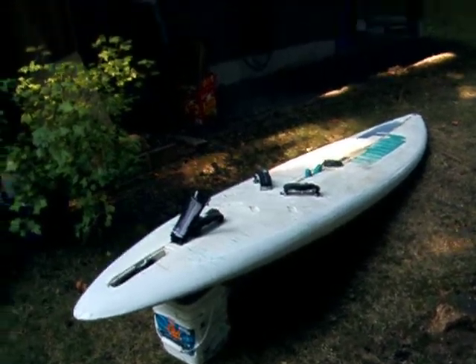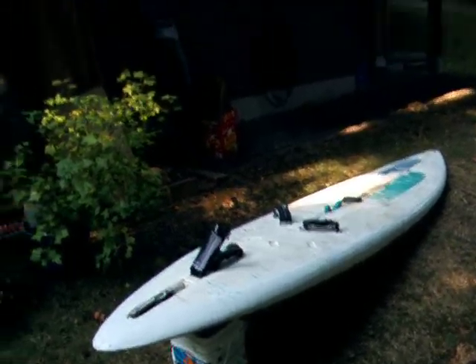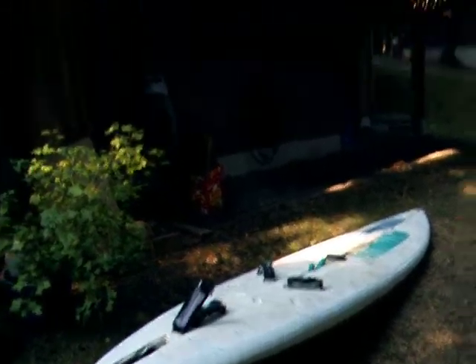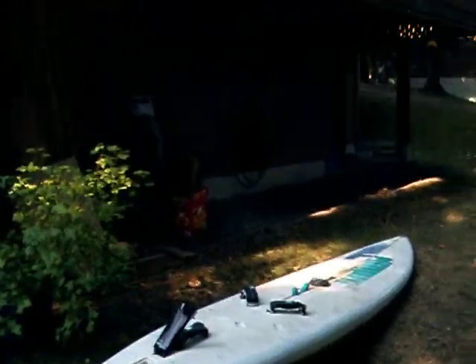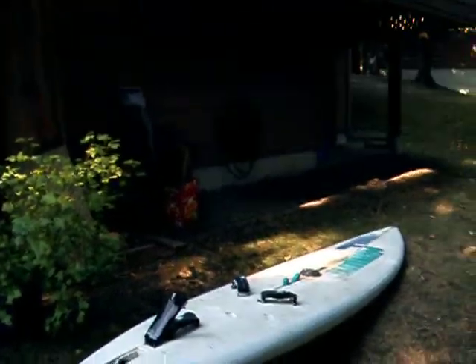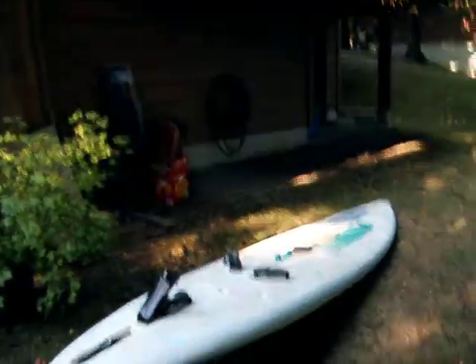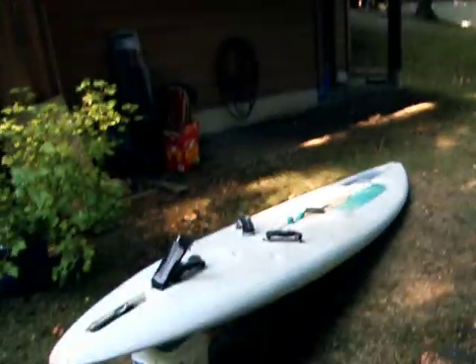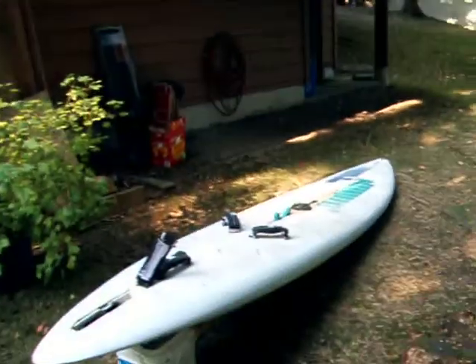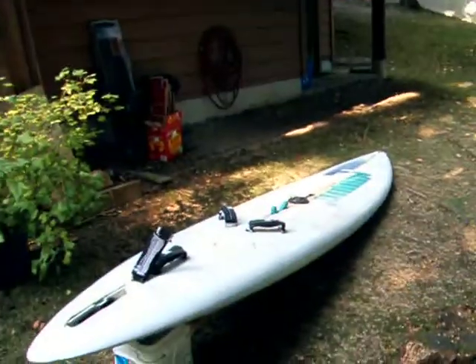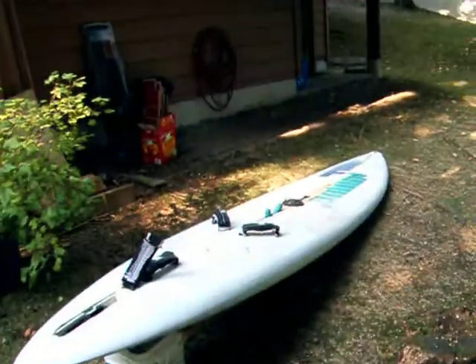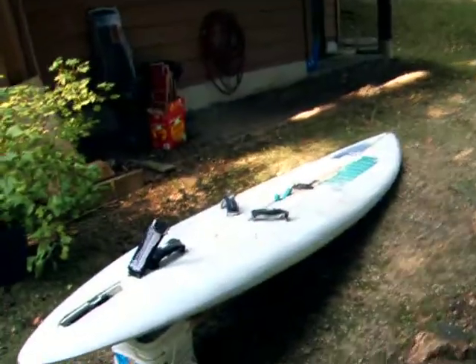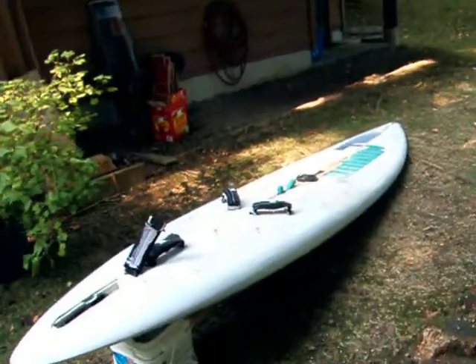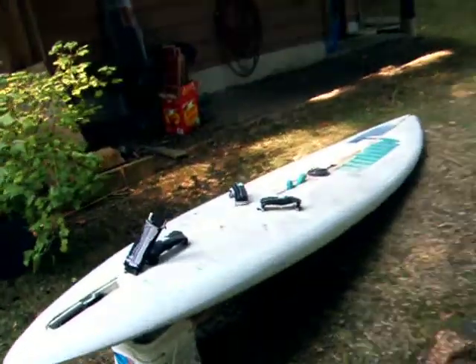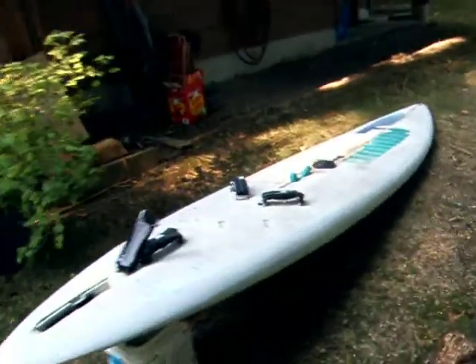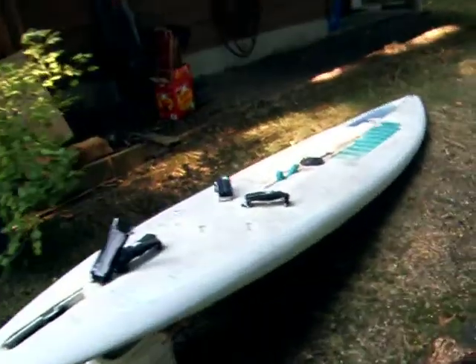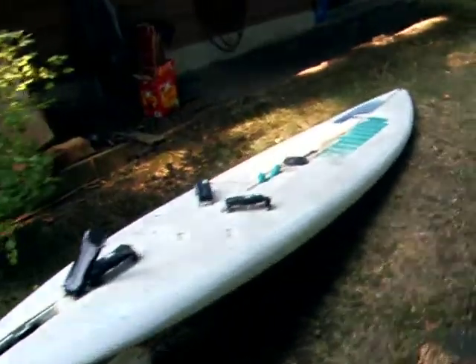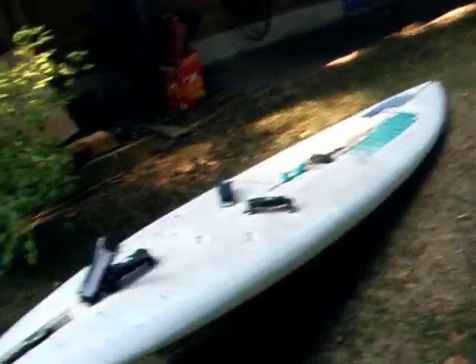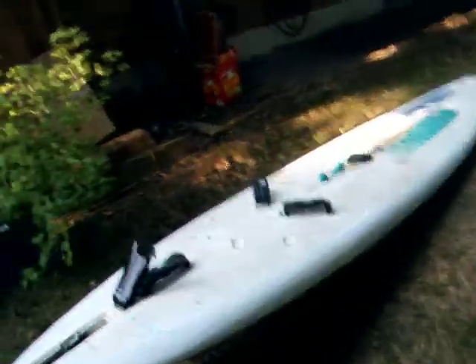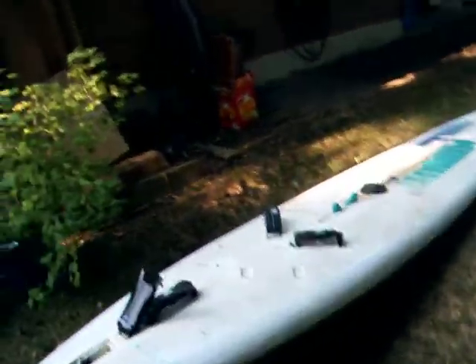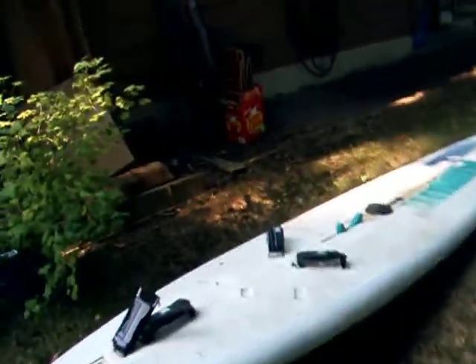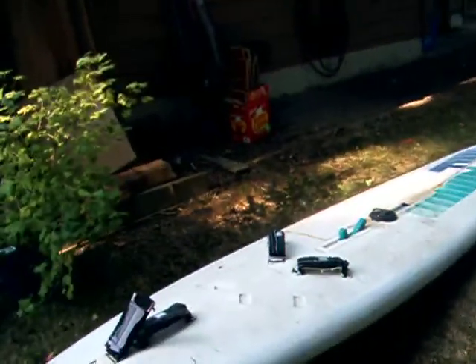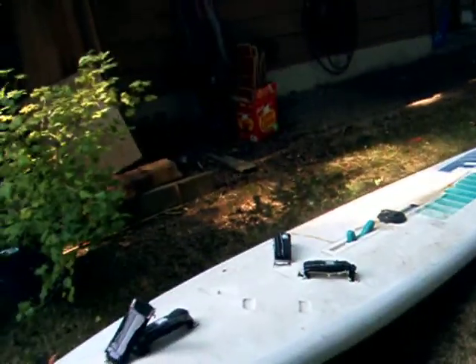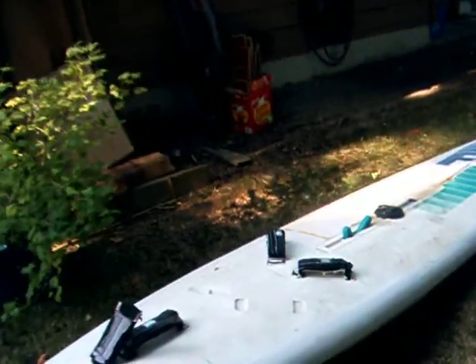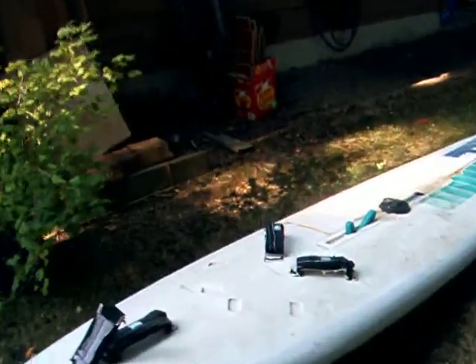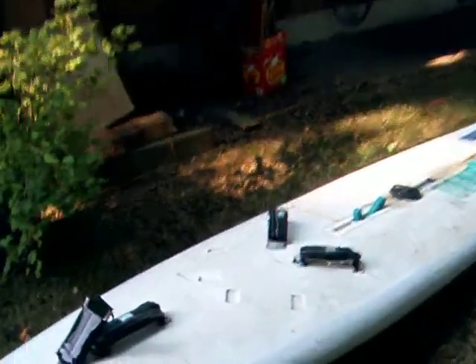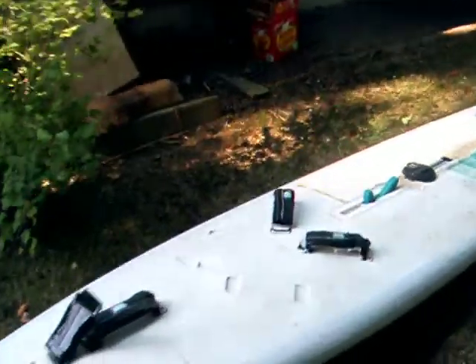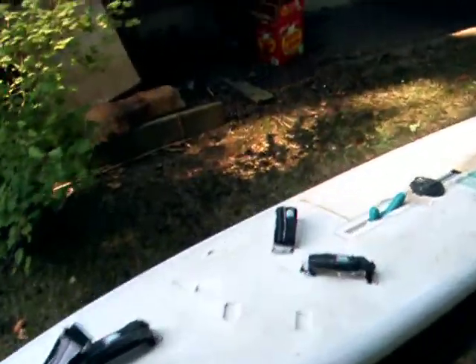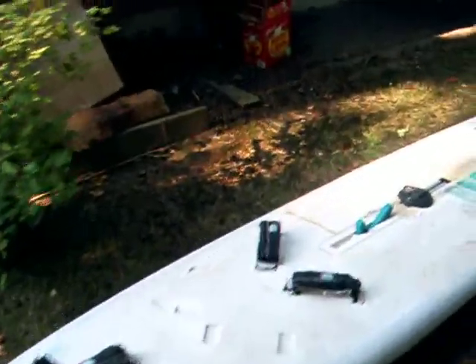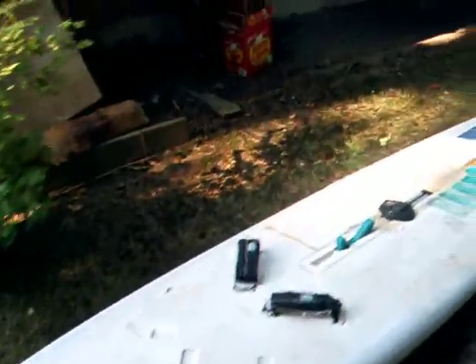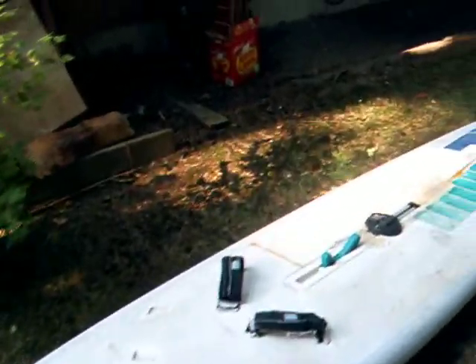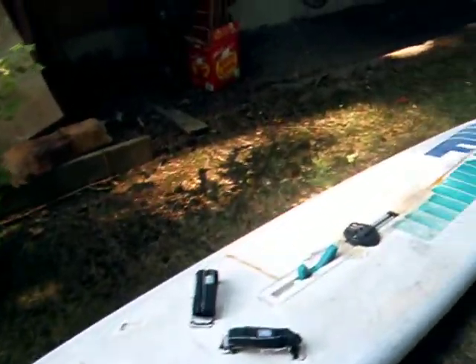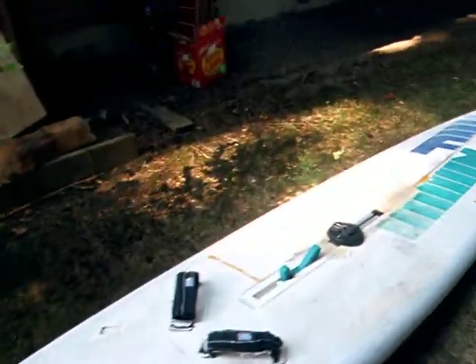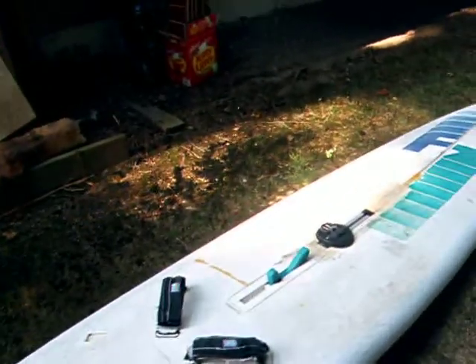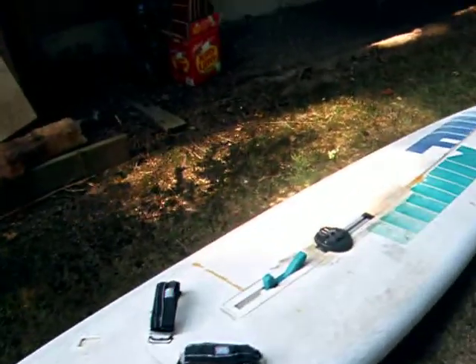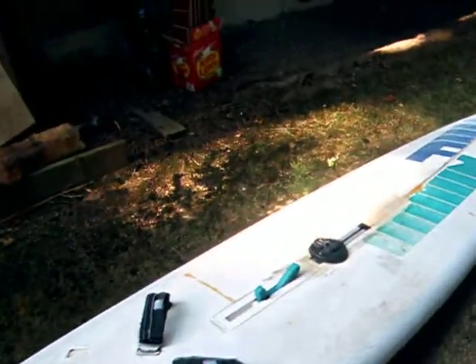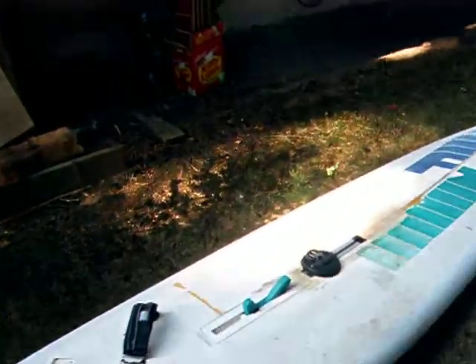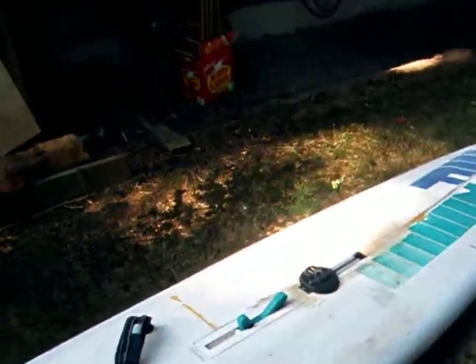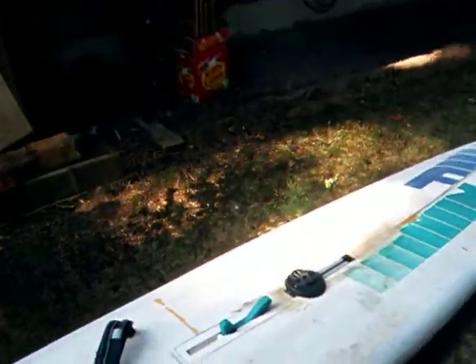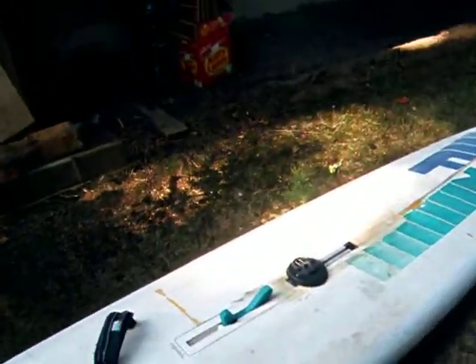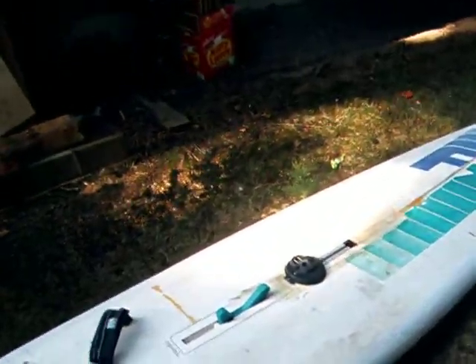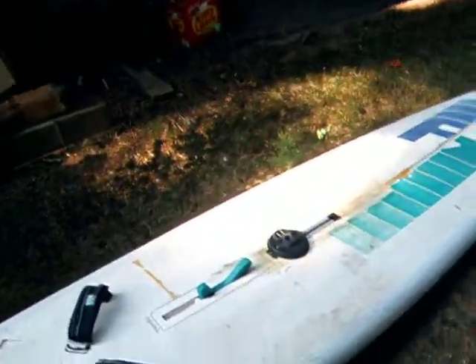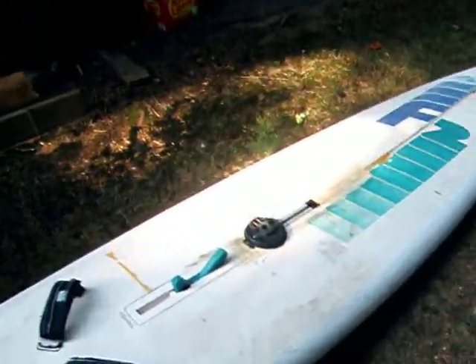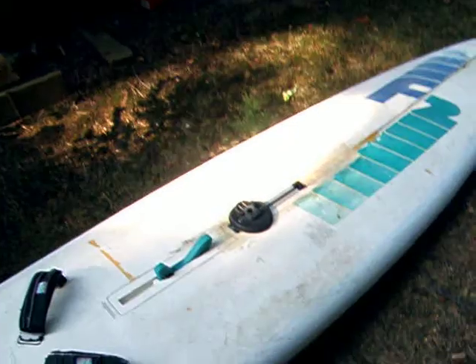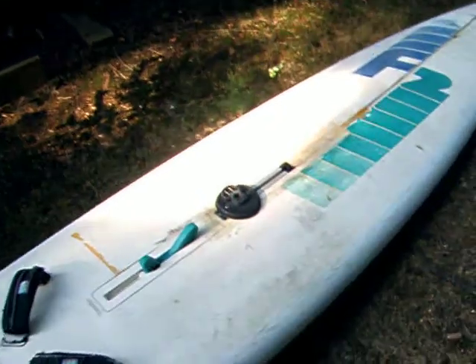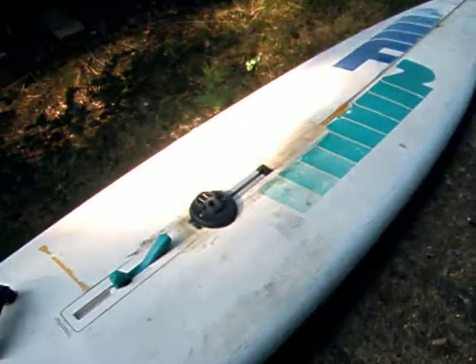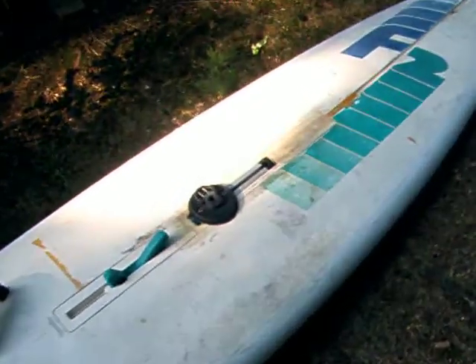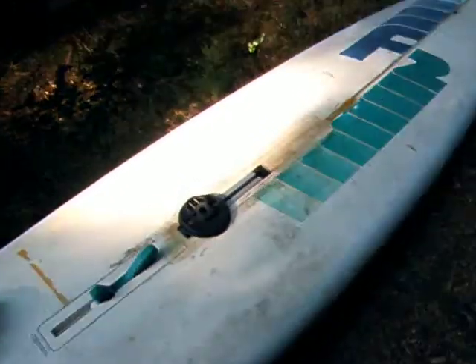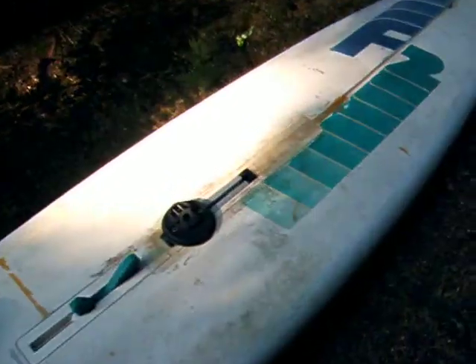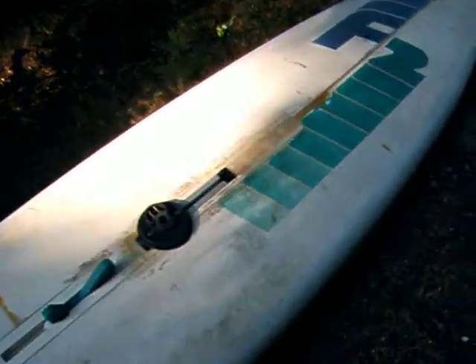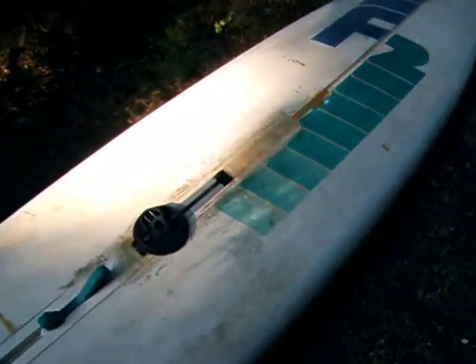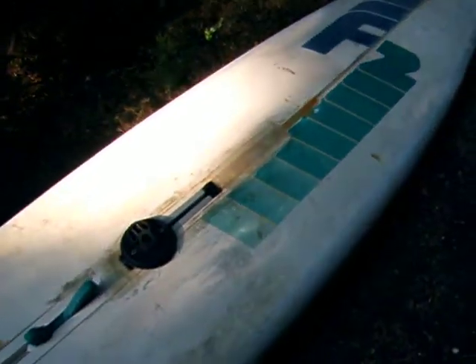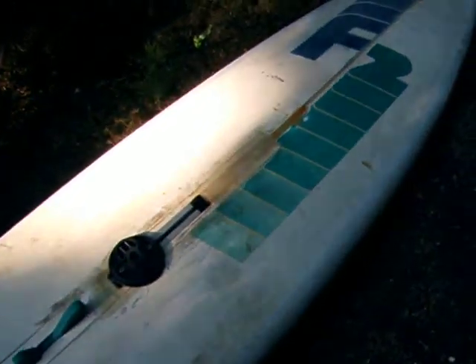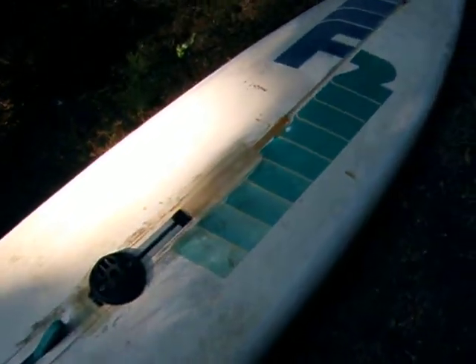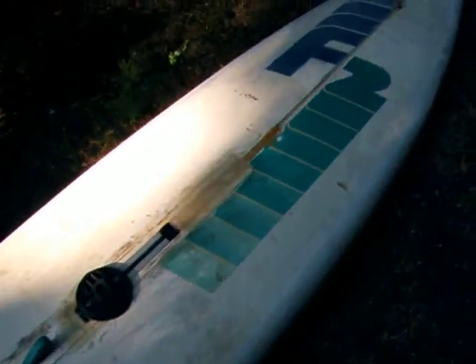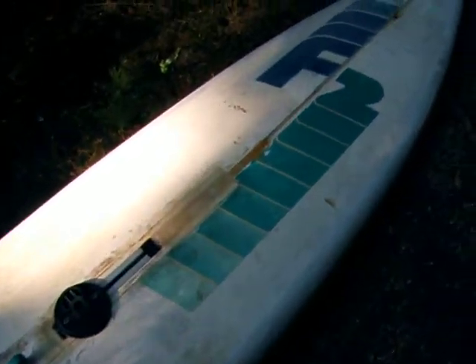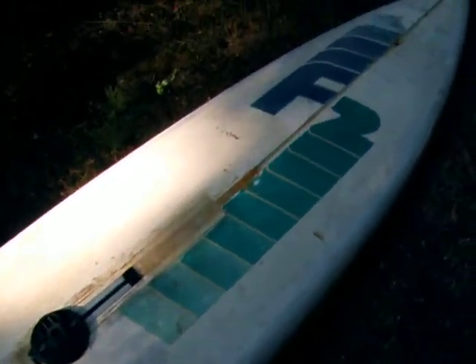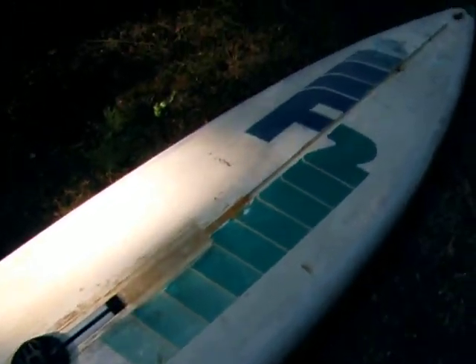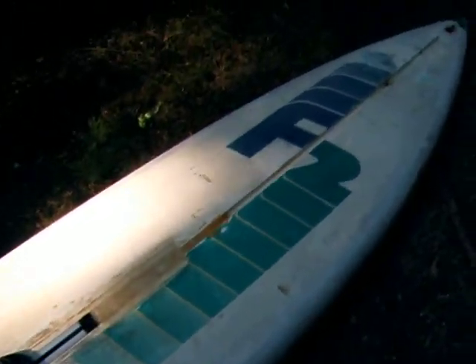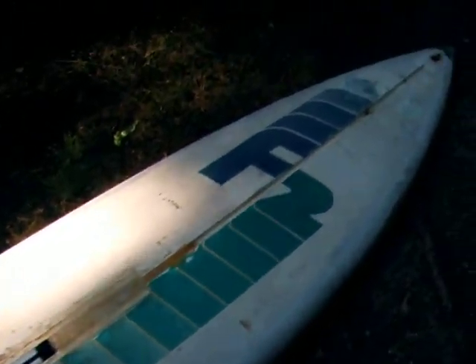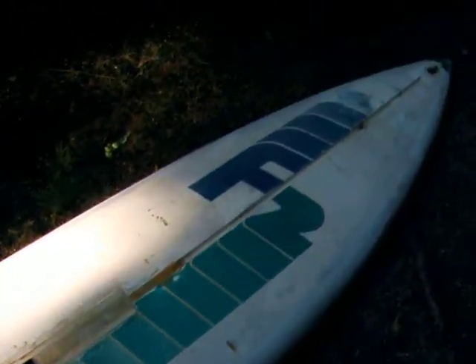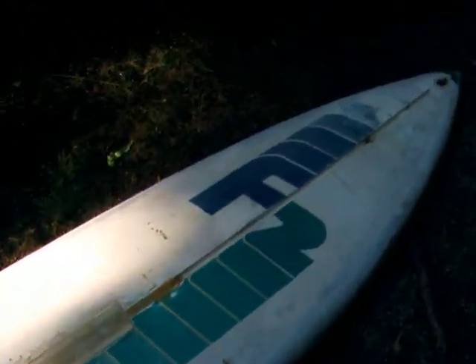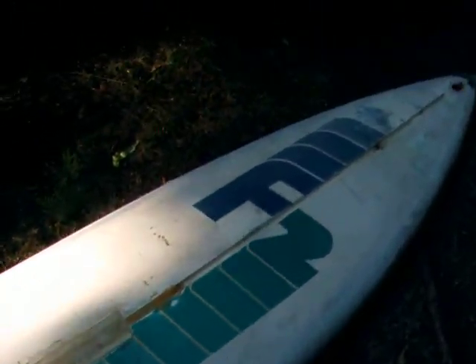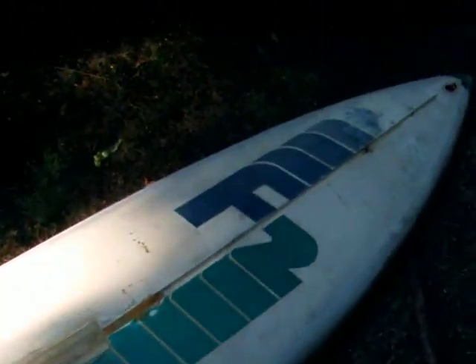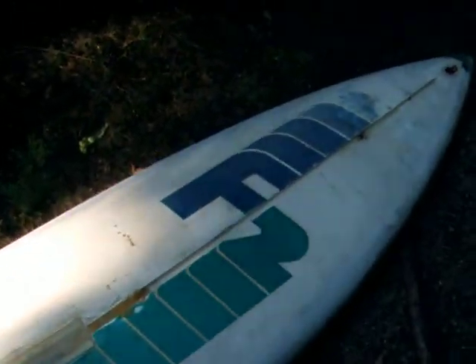OK, F2 Stratus fin box conversion. Part two, actually.